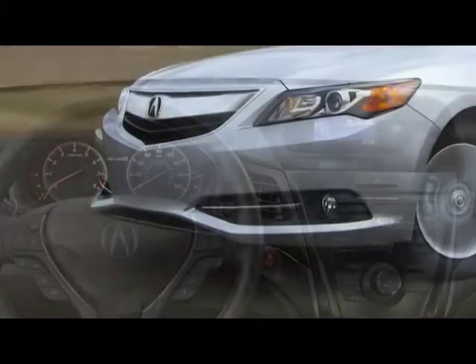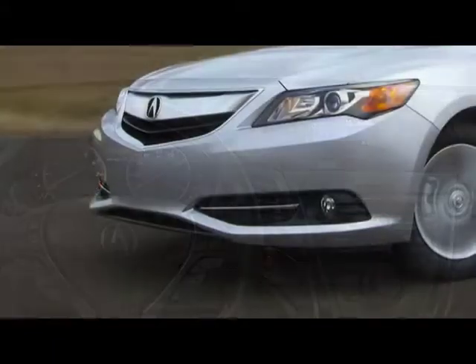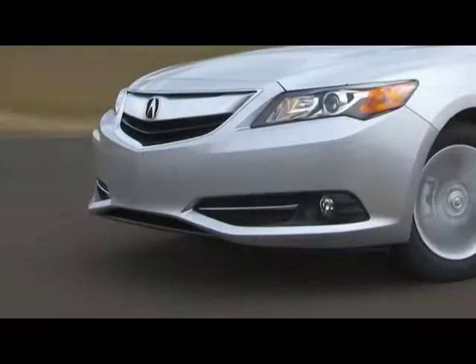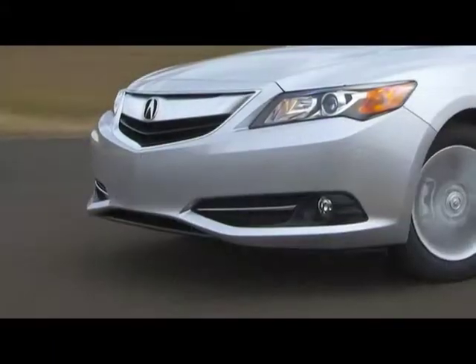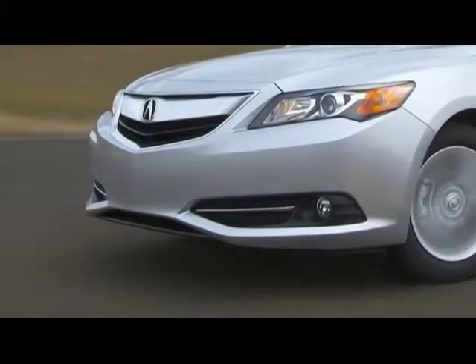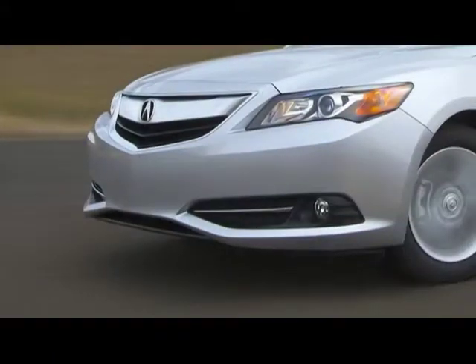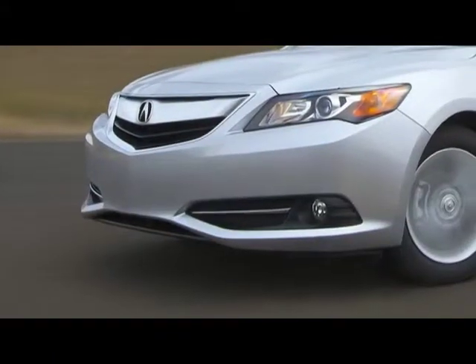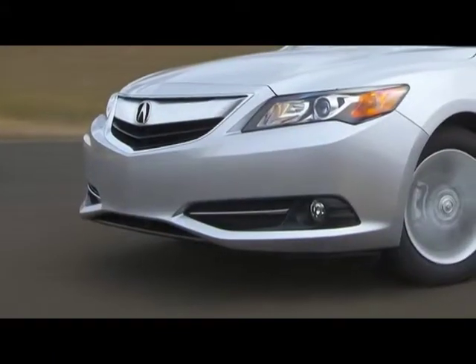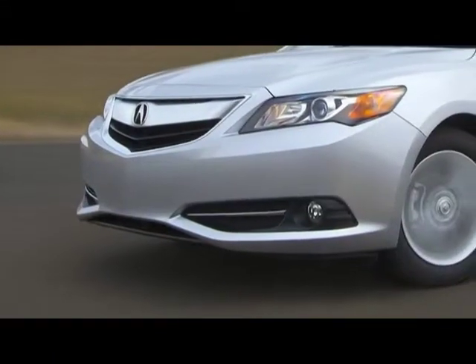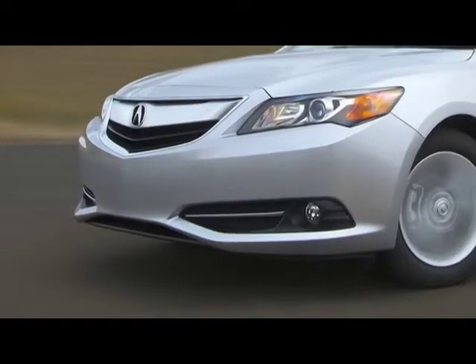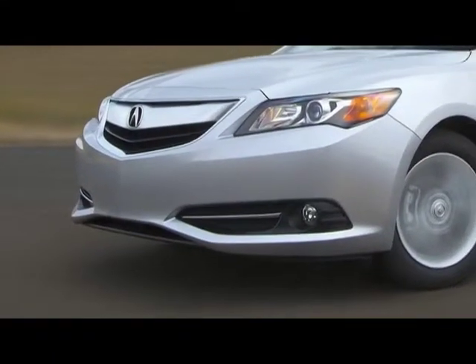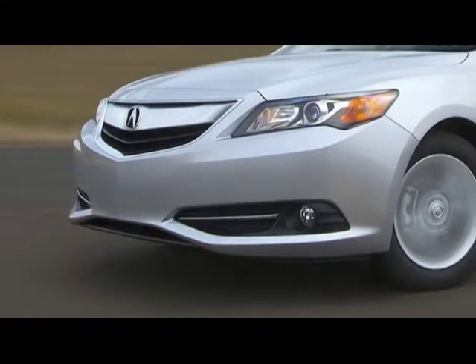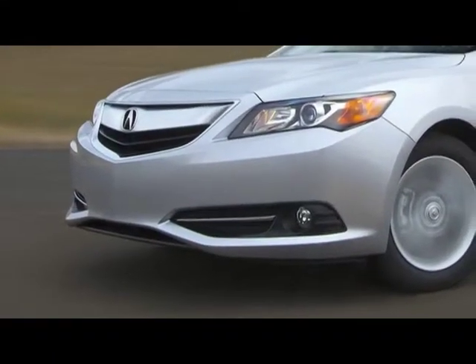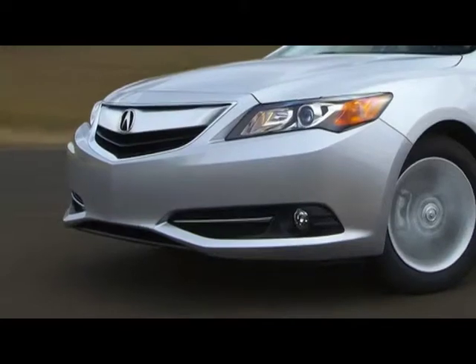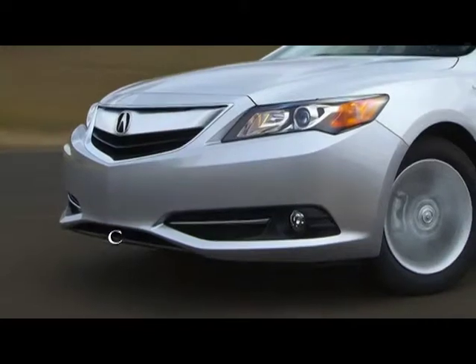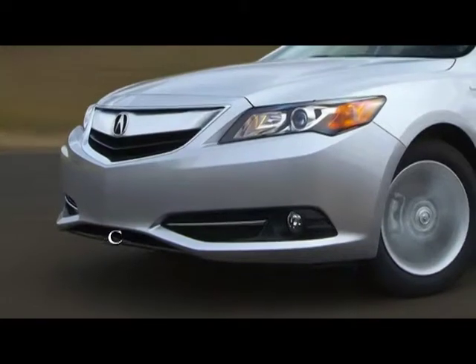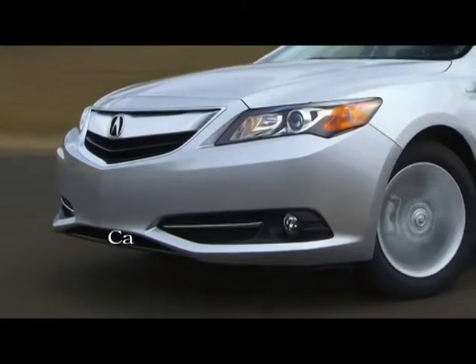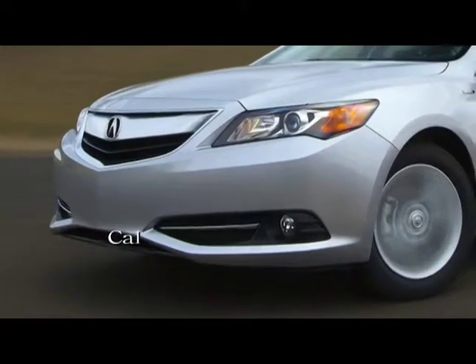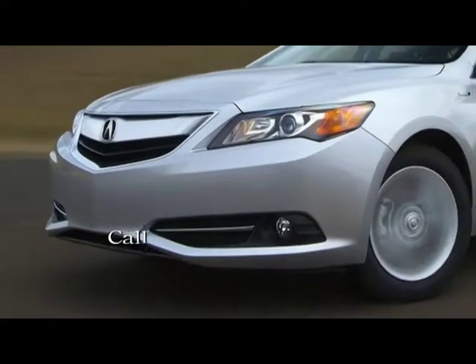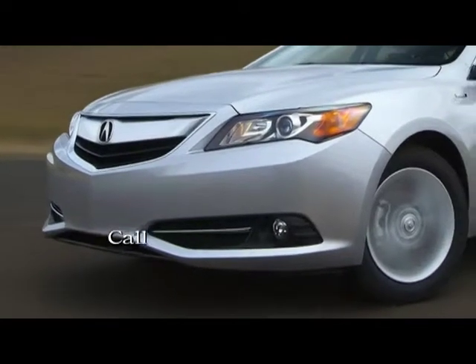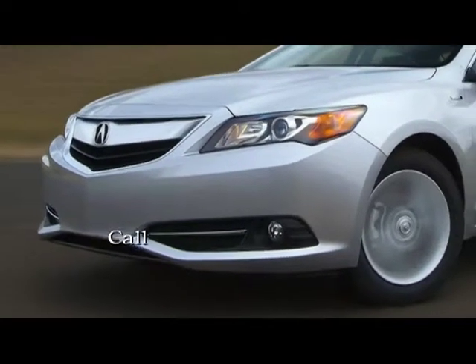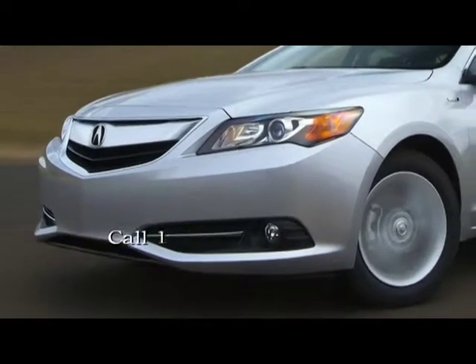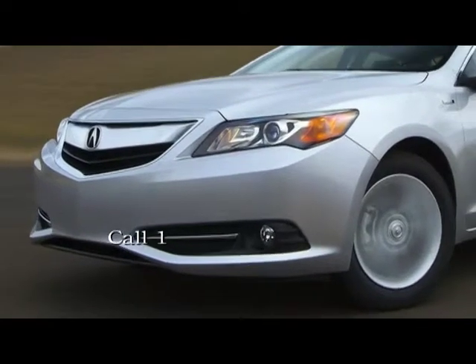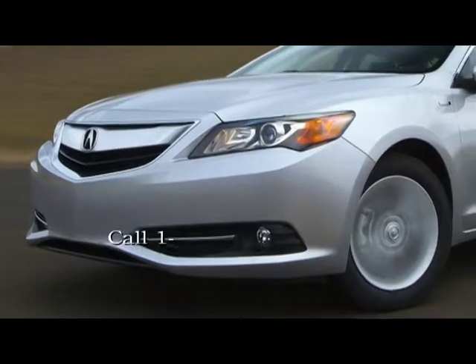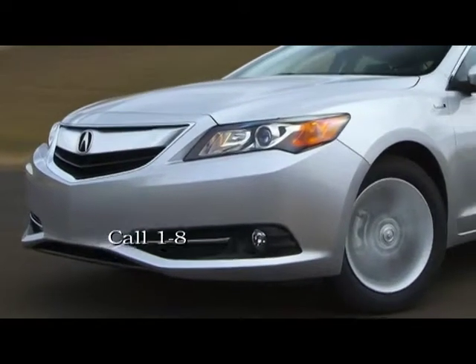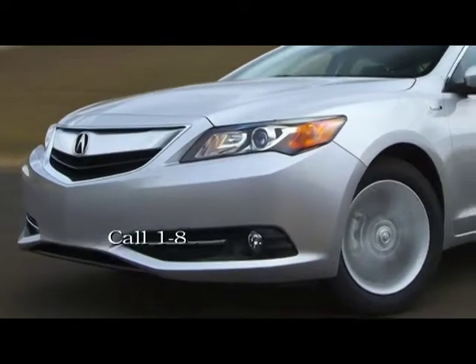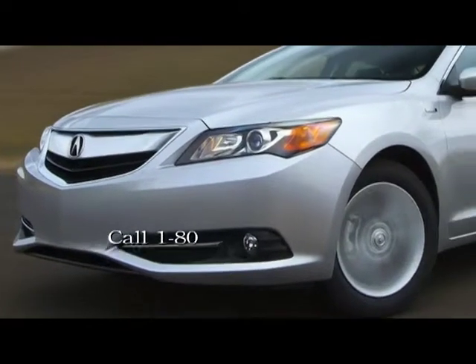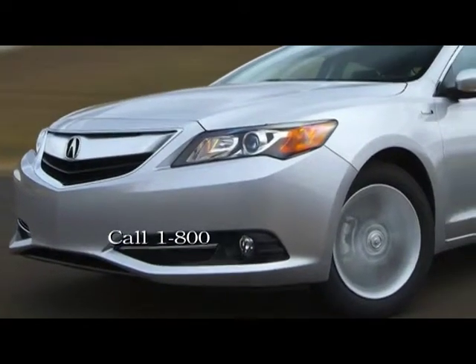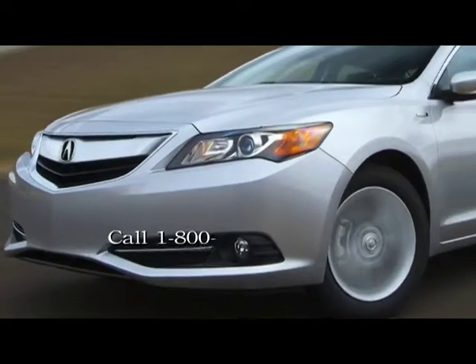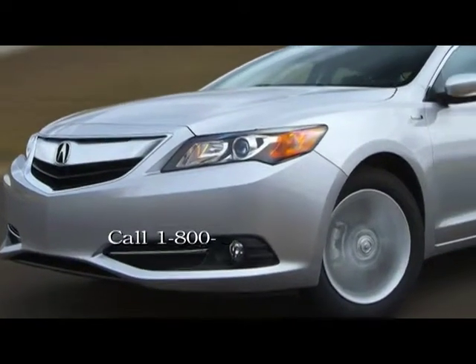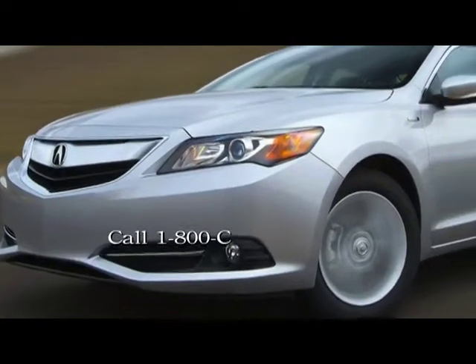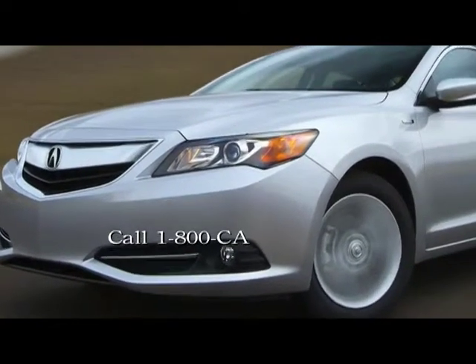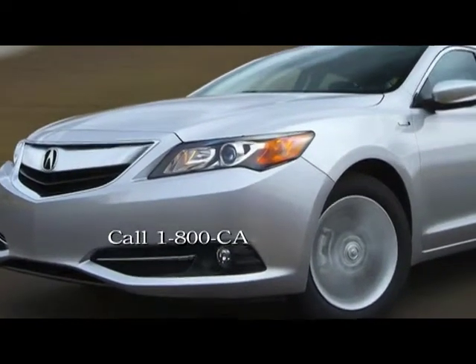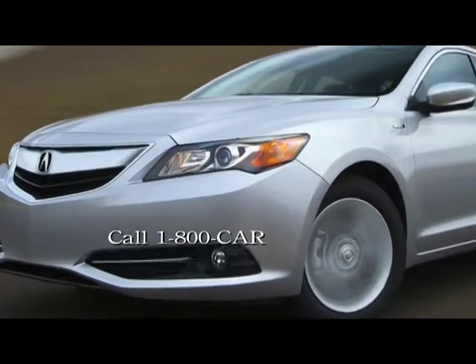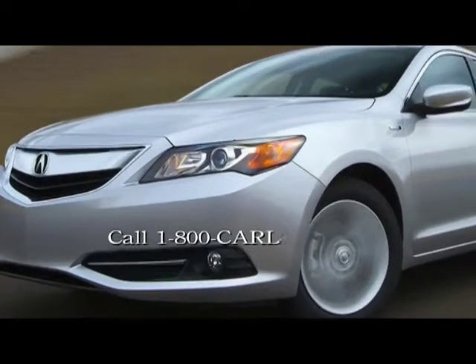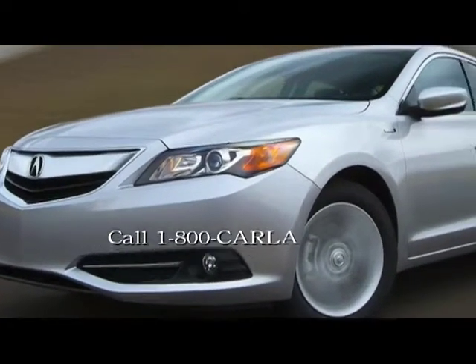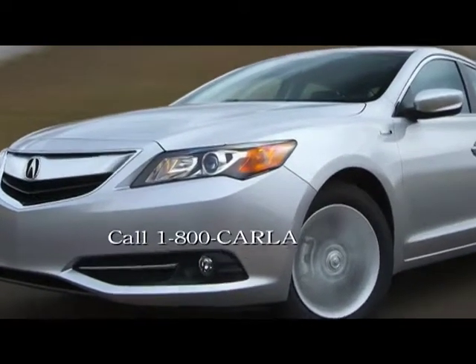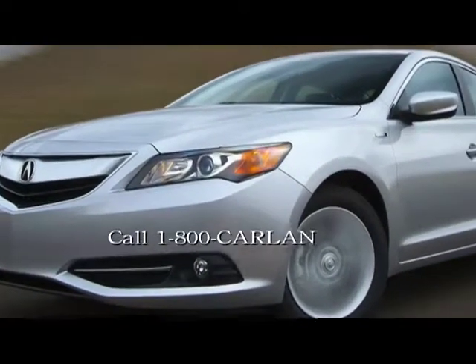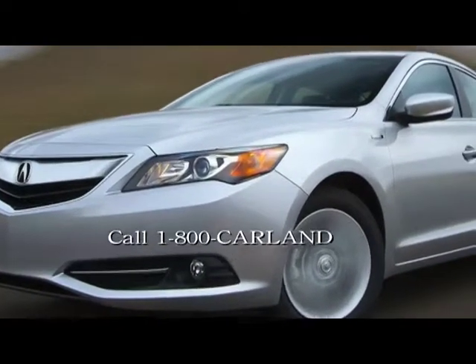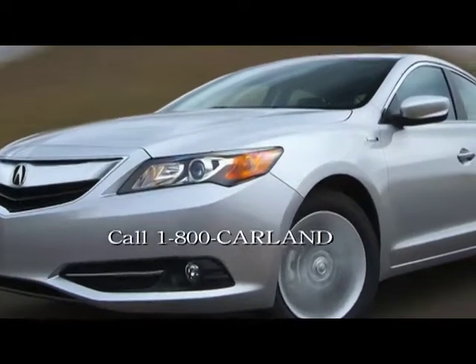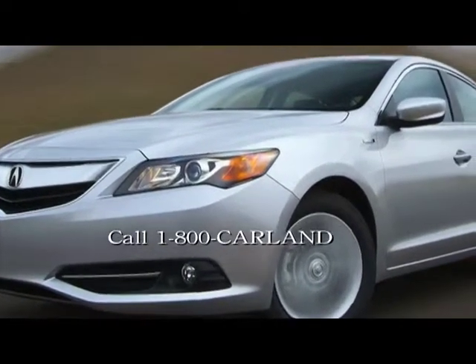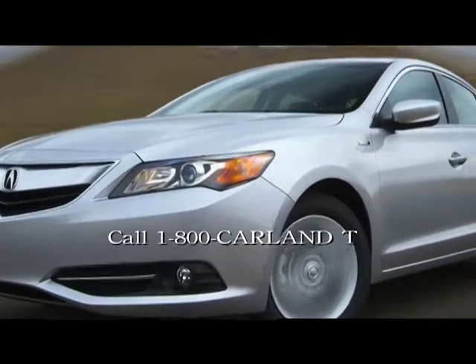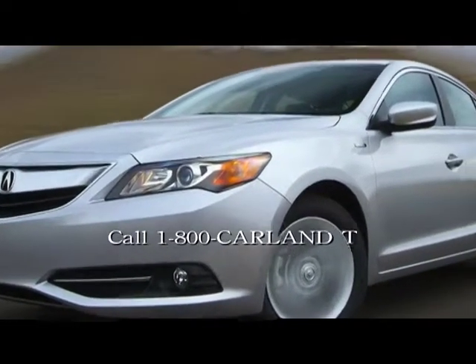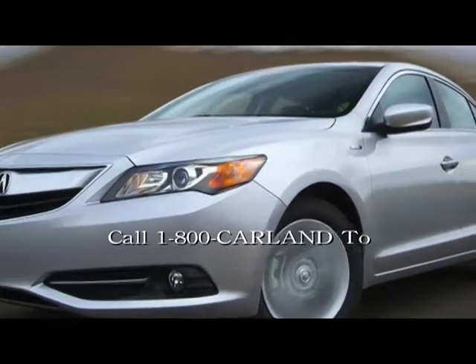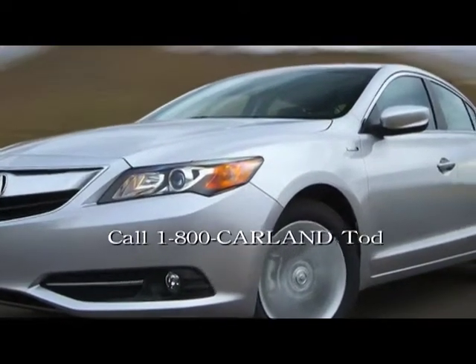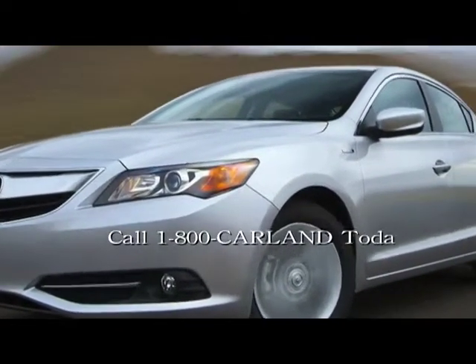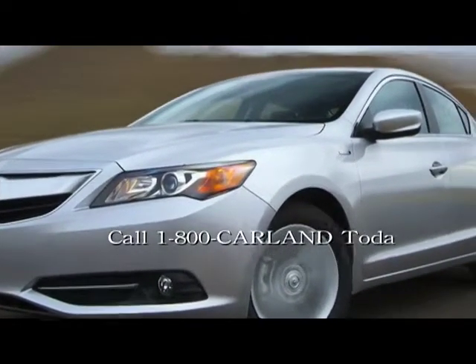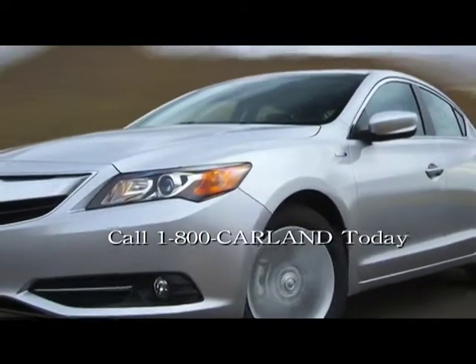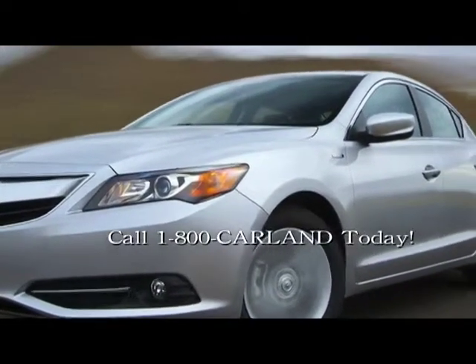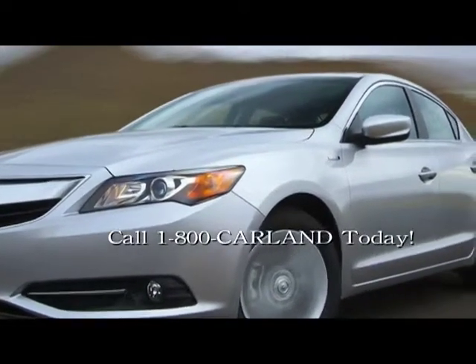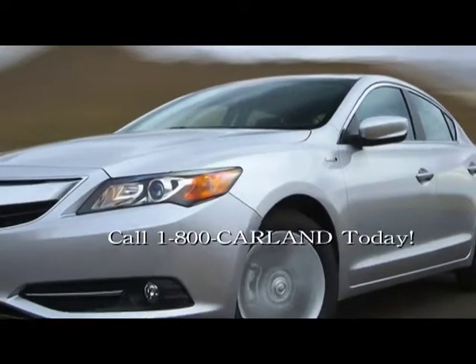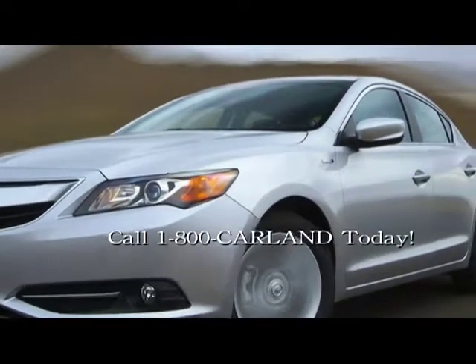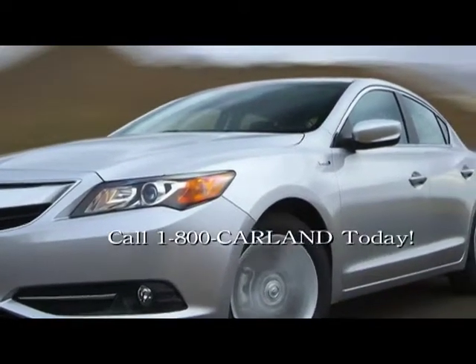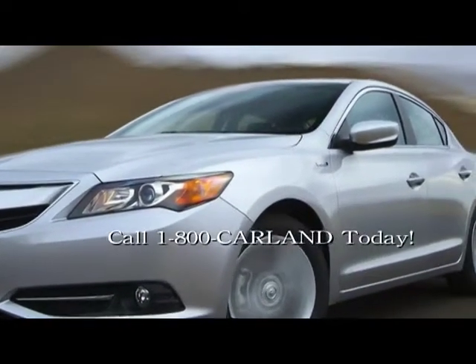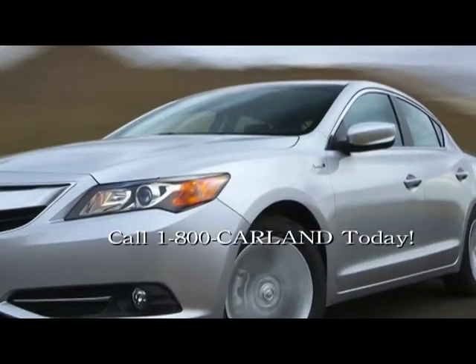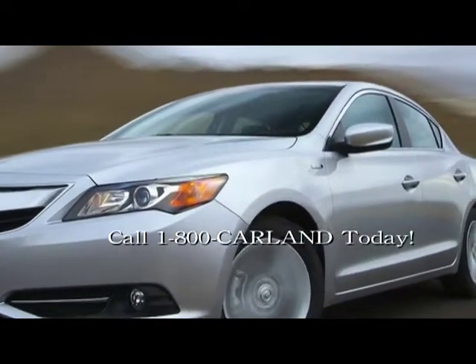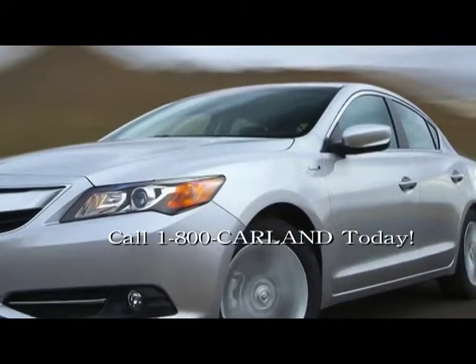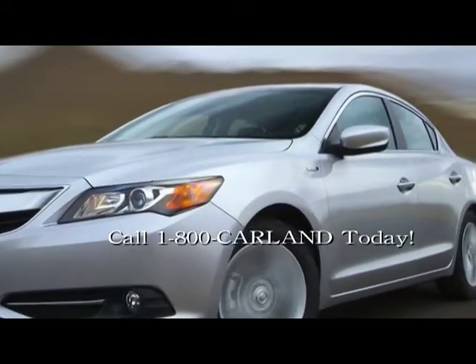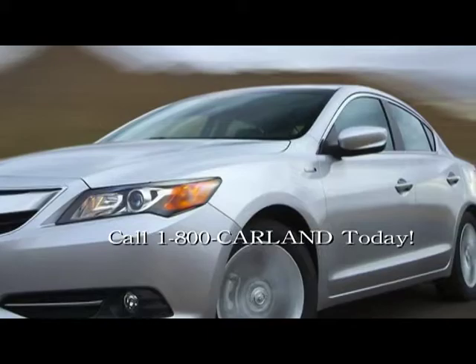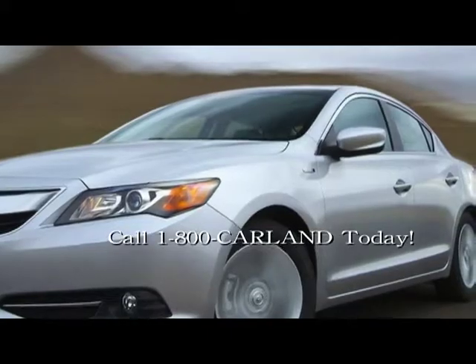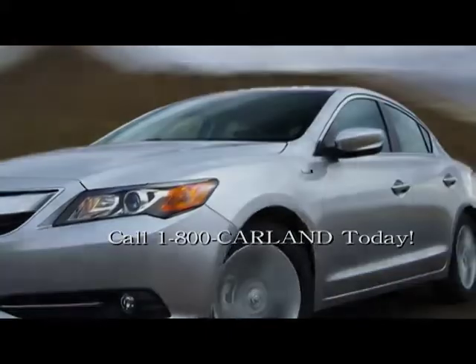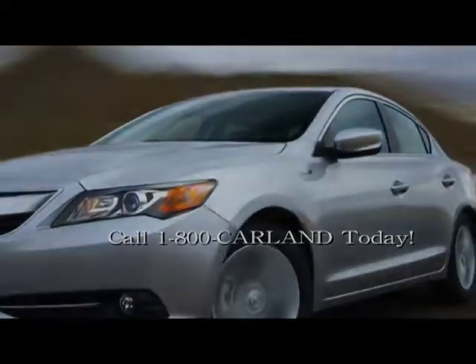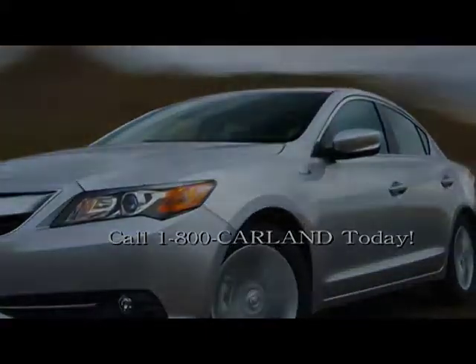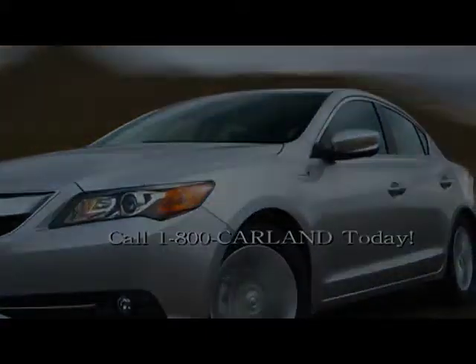What are you waiting for? Test drive the 2013 Acura ILX at Acura Carland in Atlanta today.